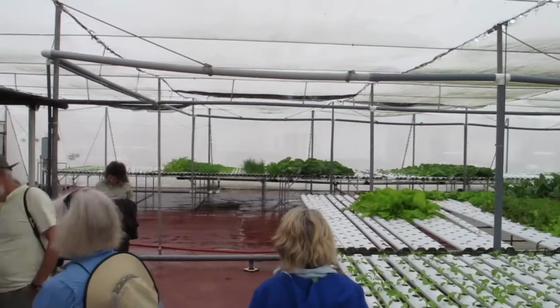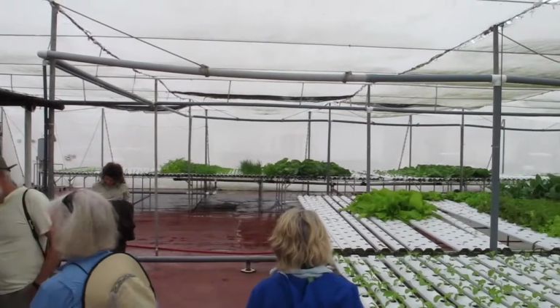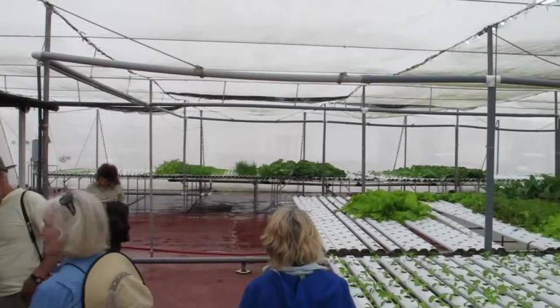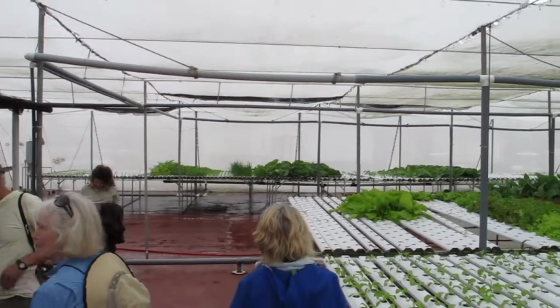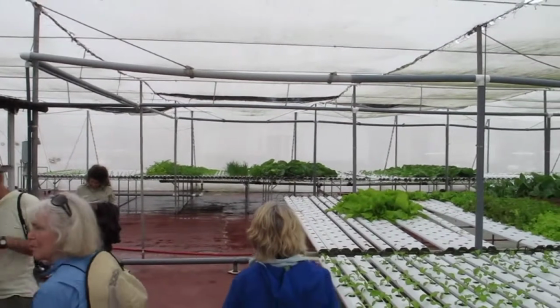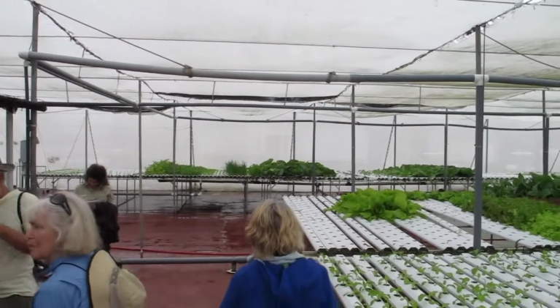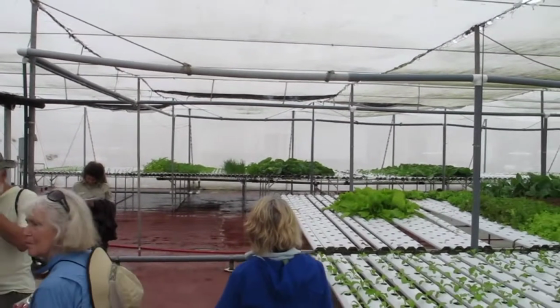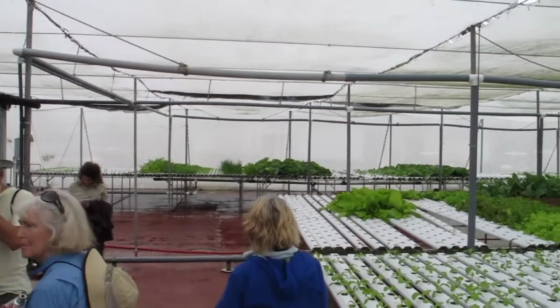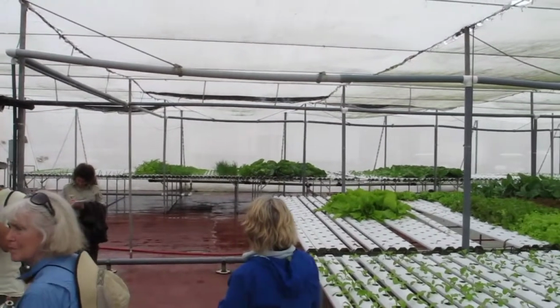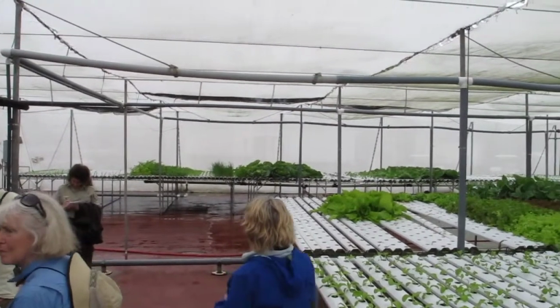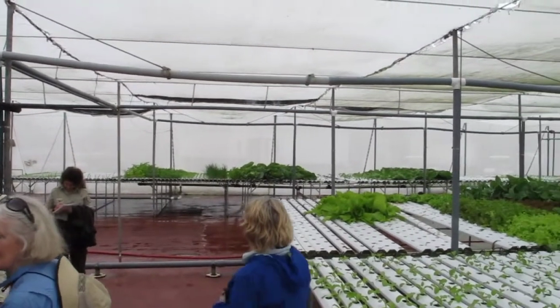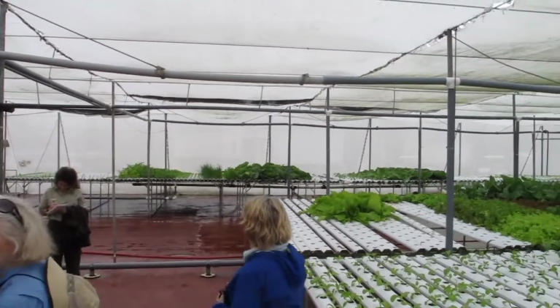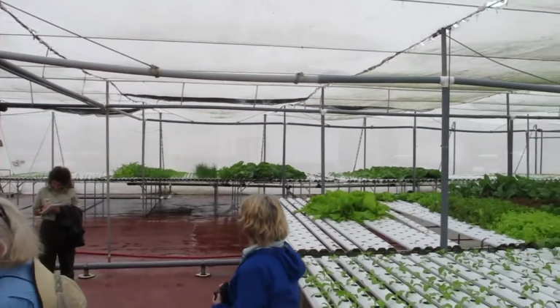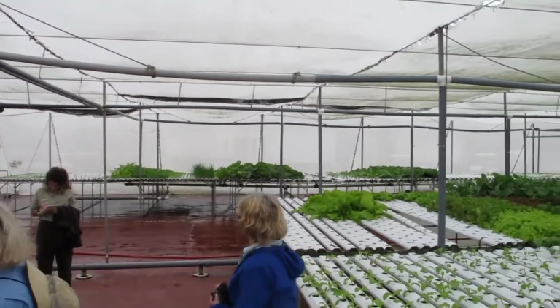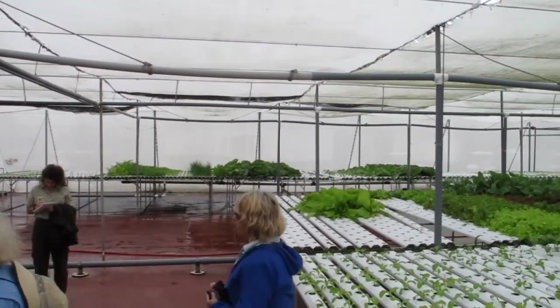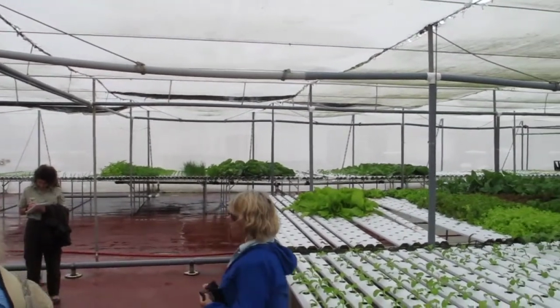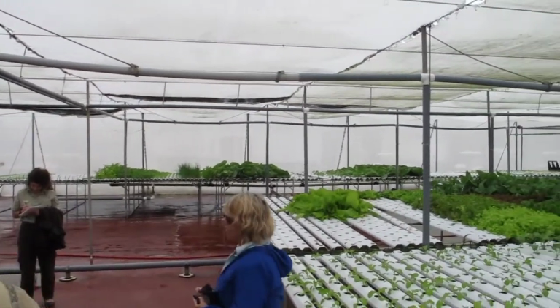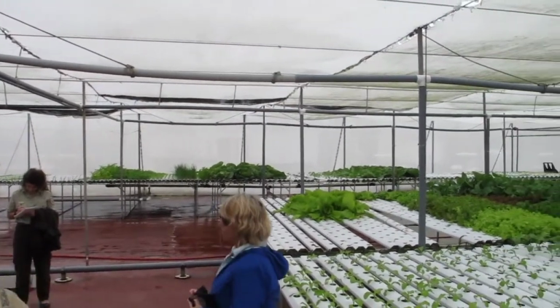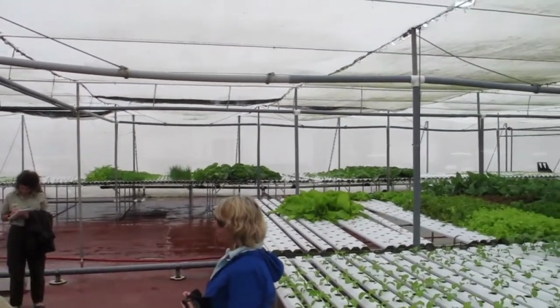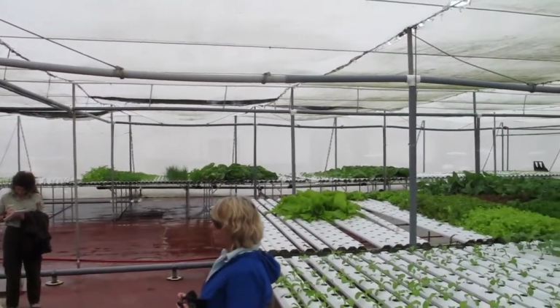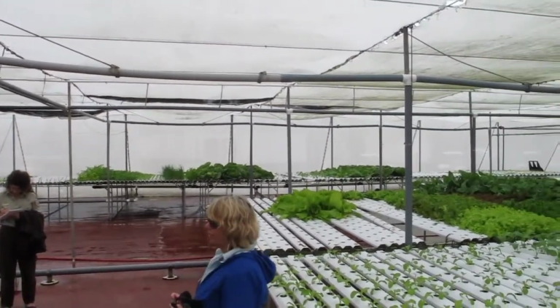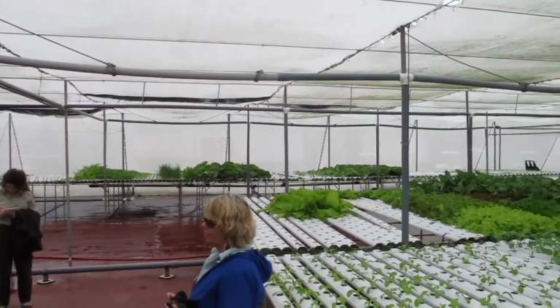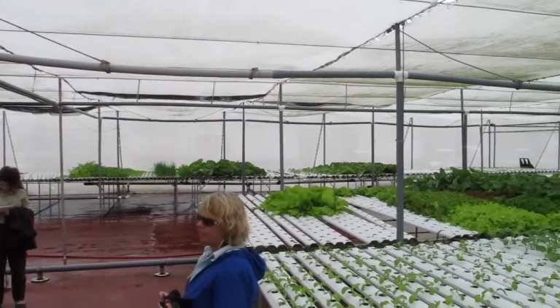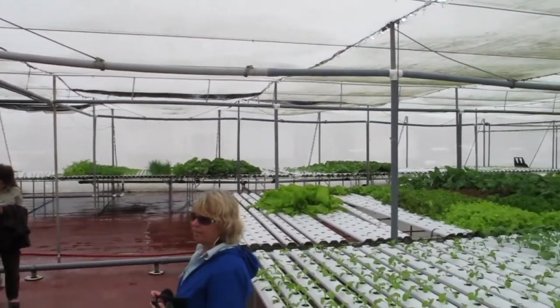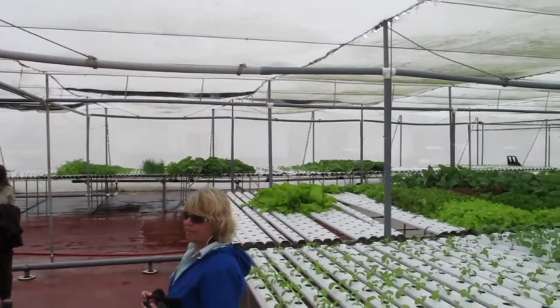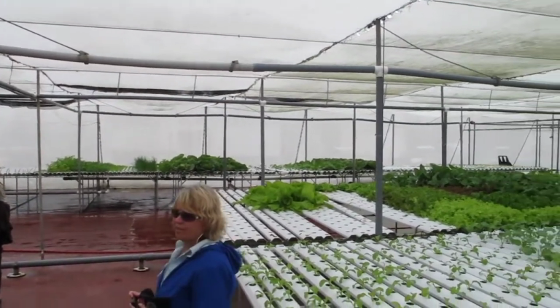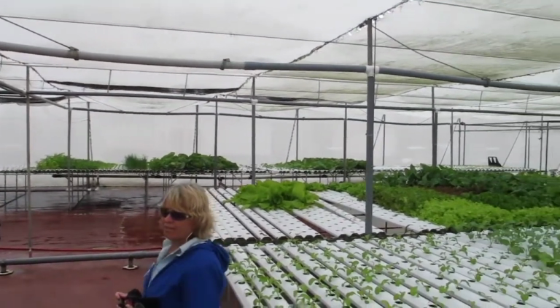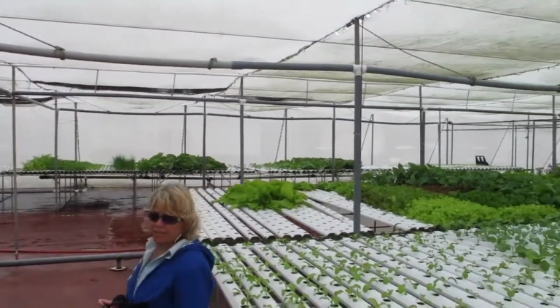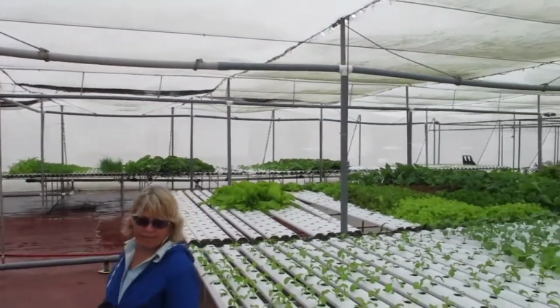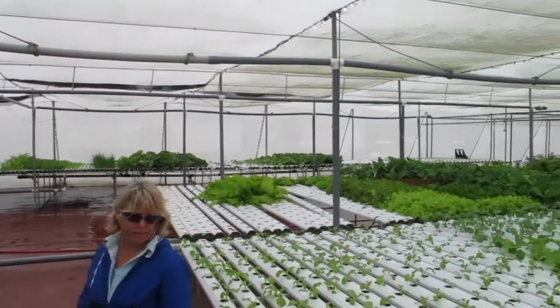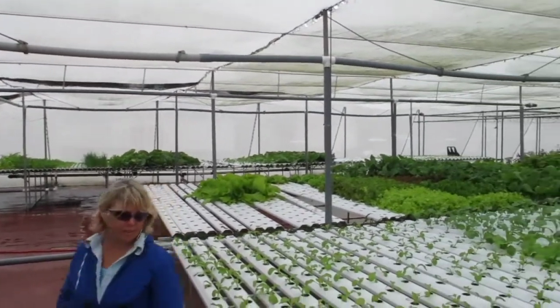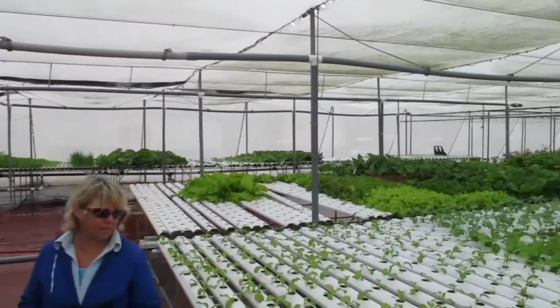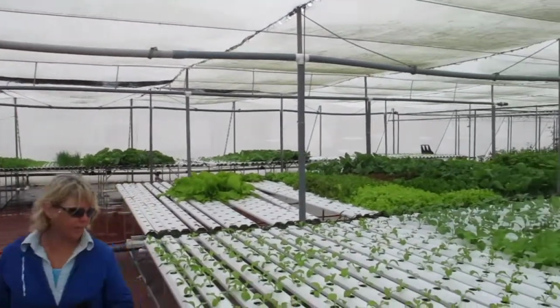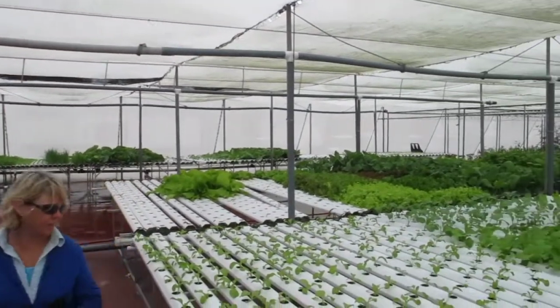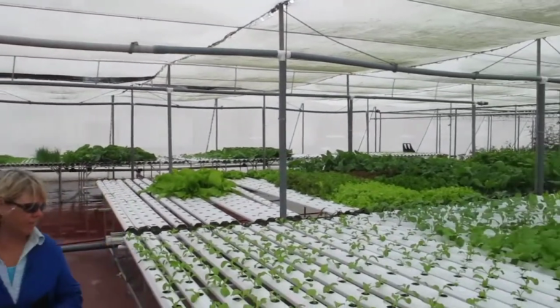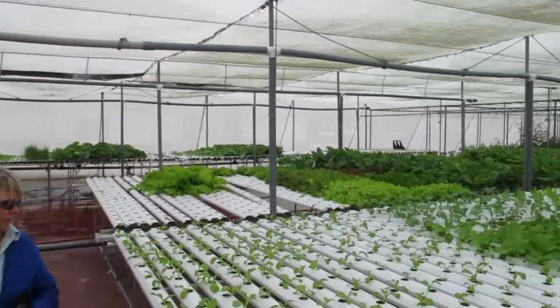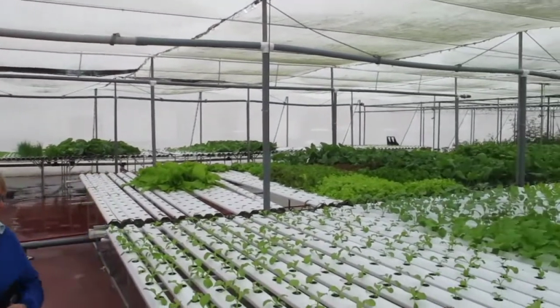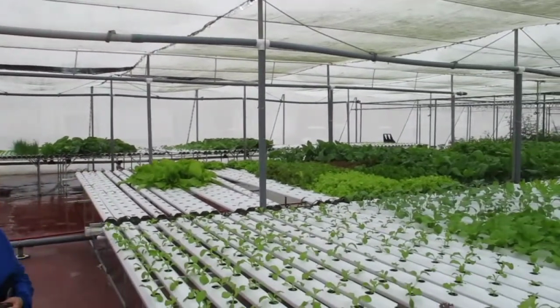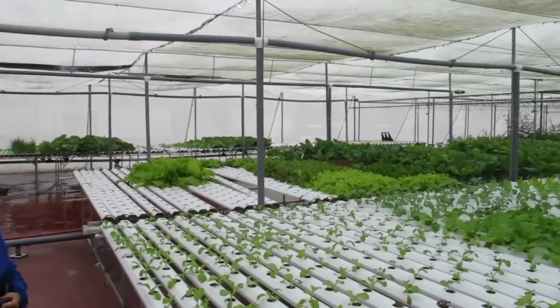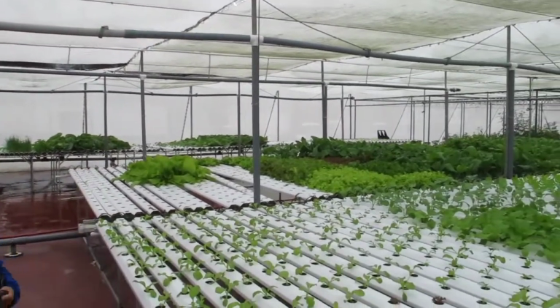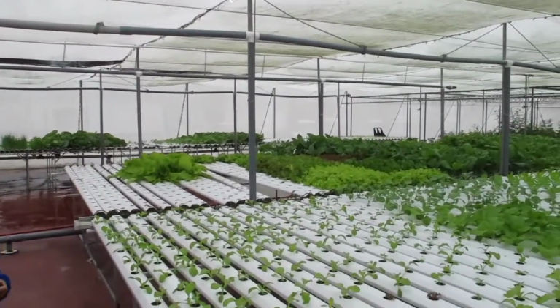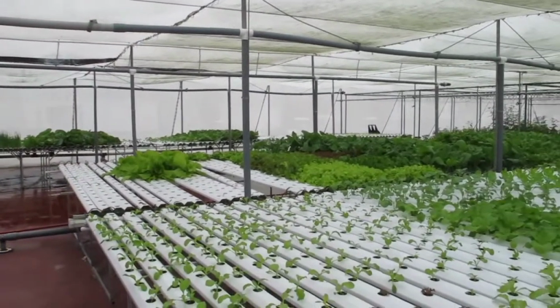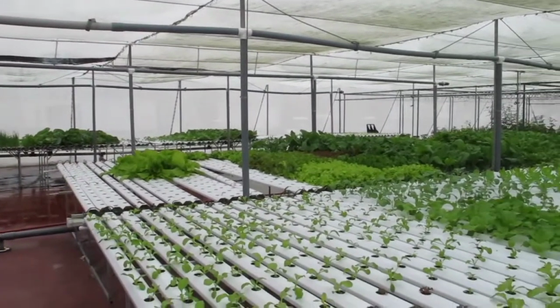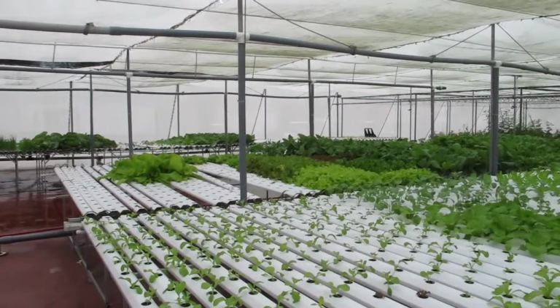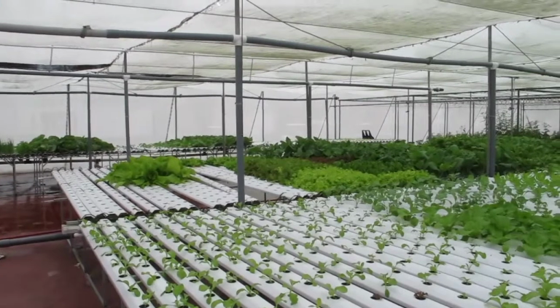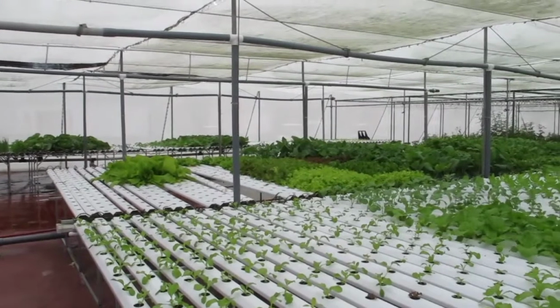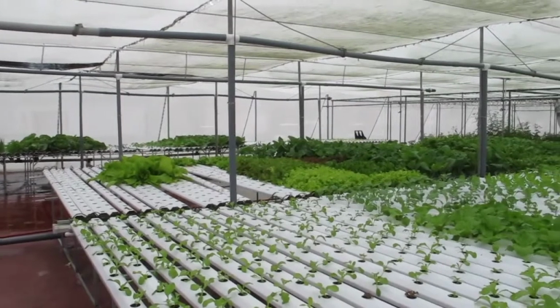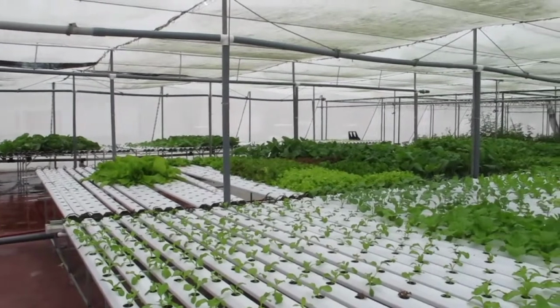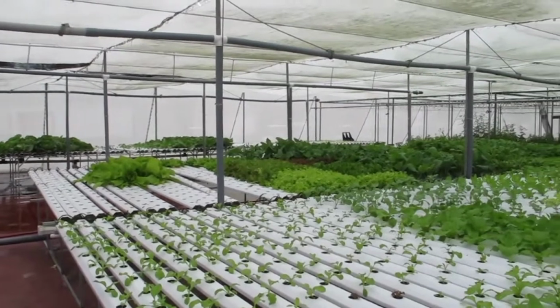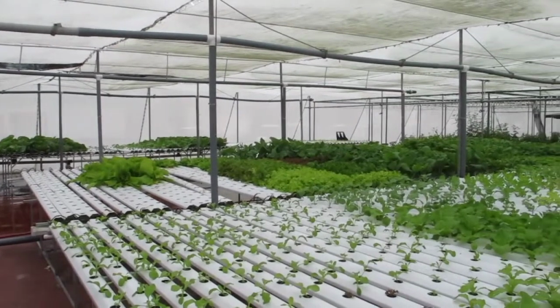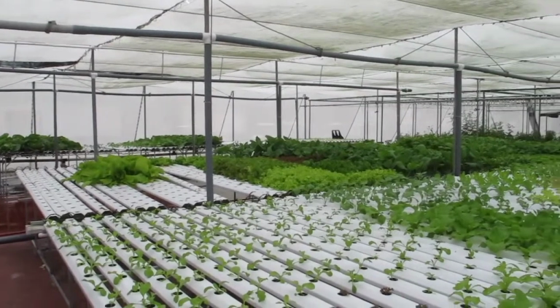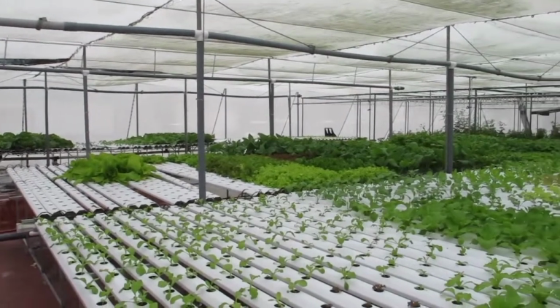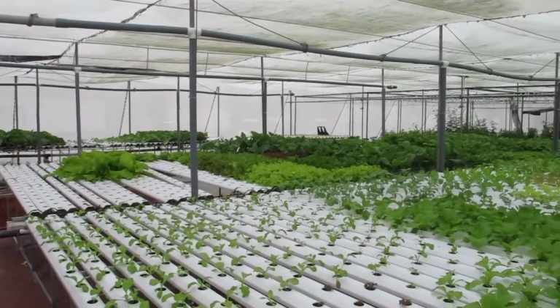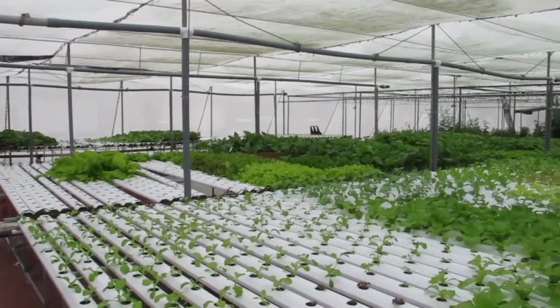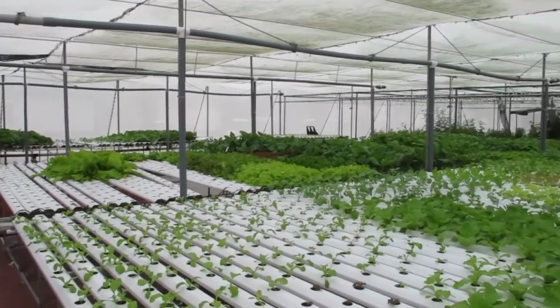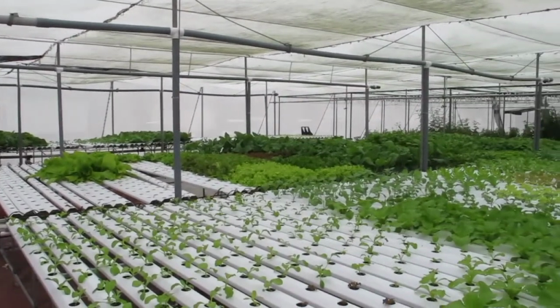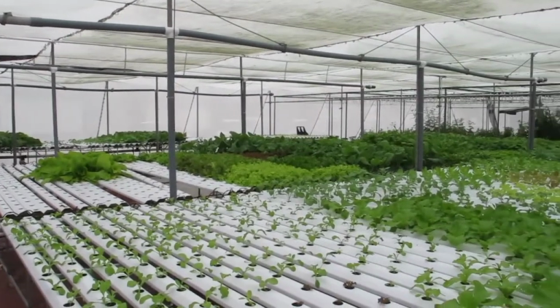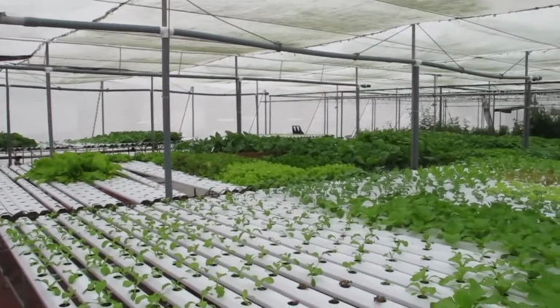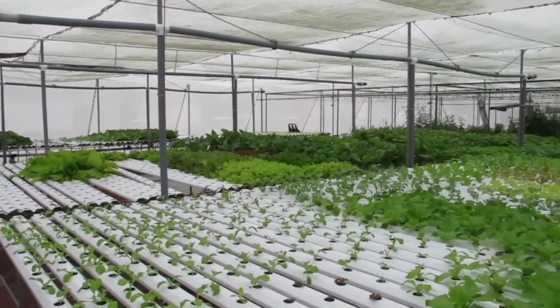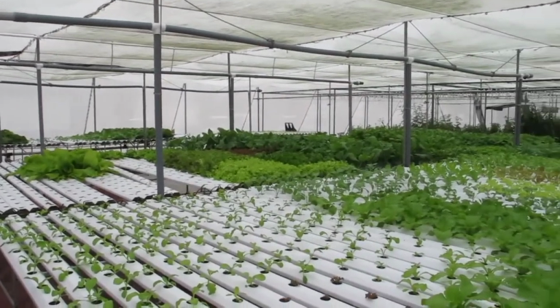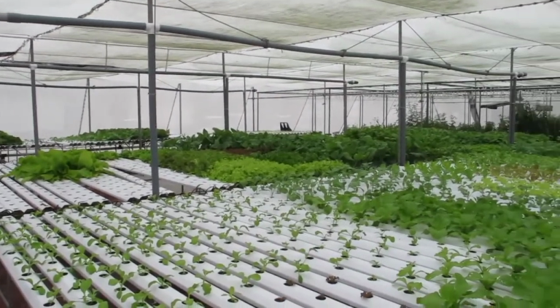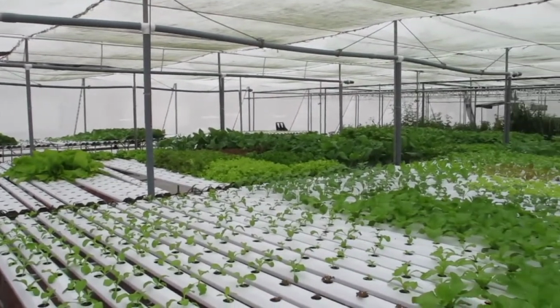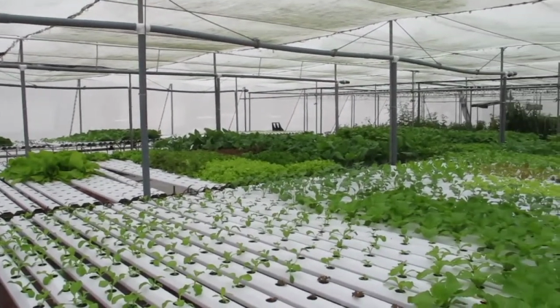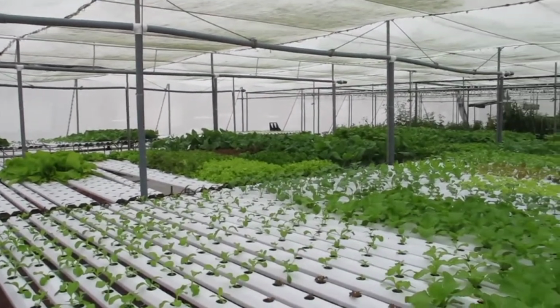Then he has to move them from there to these tables over here where the holes are further apart, and this is where they actually mature.